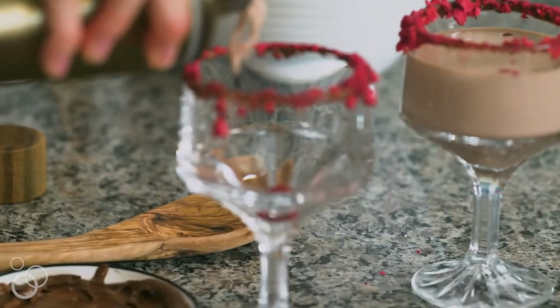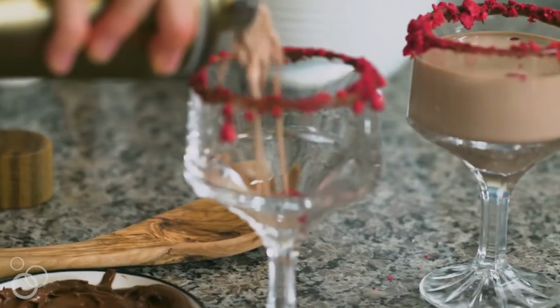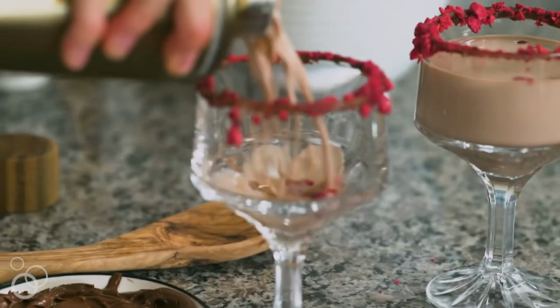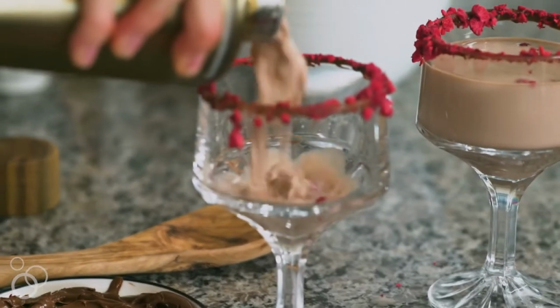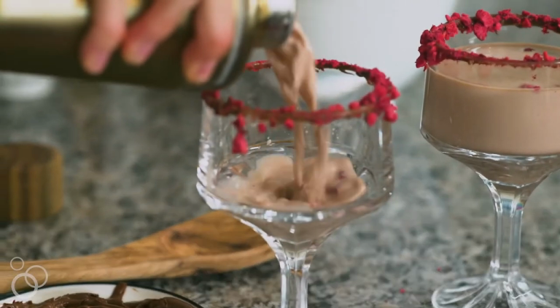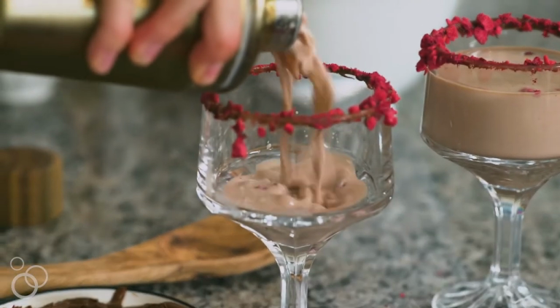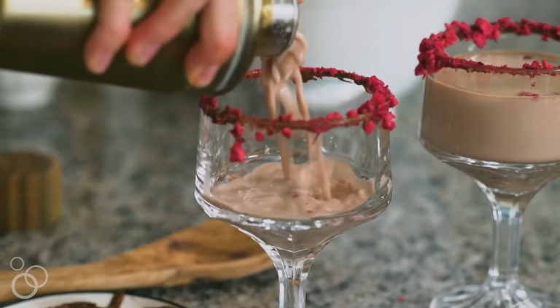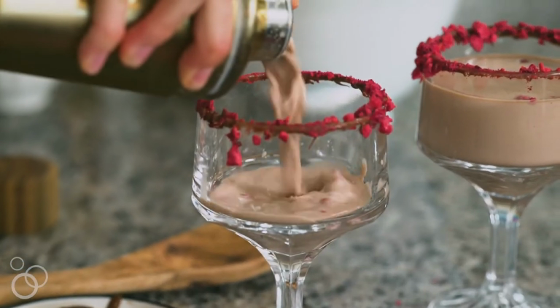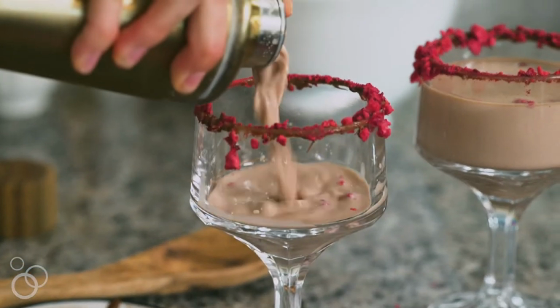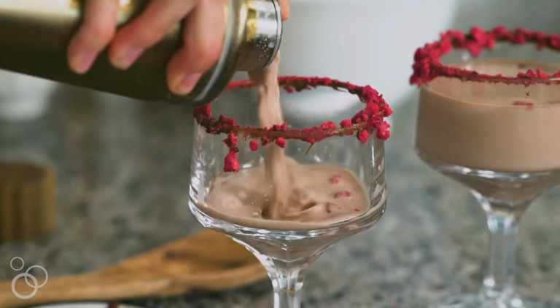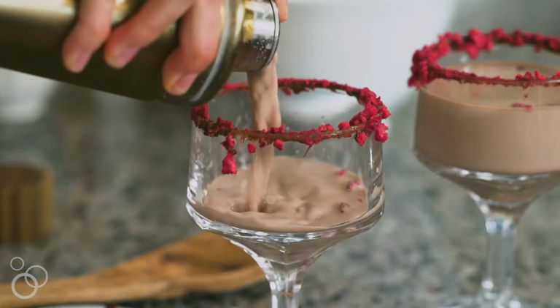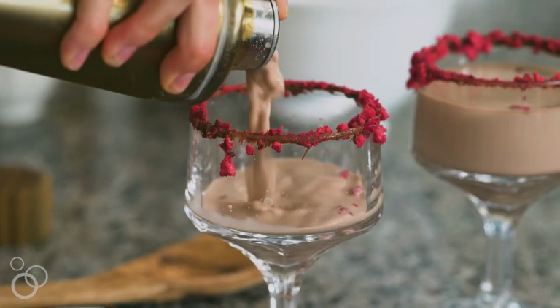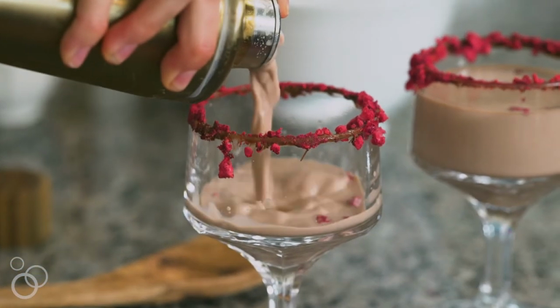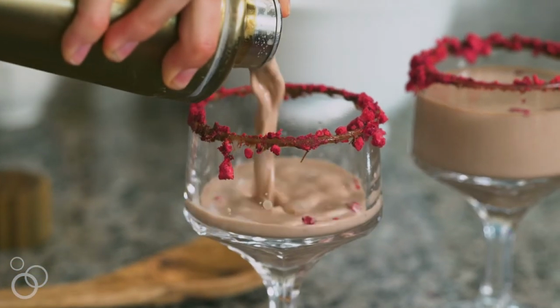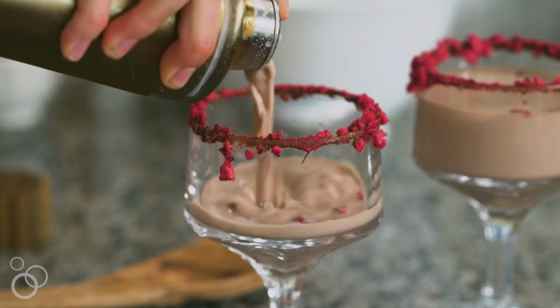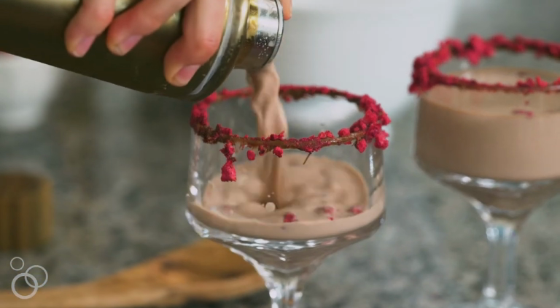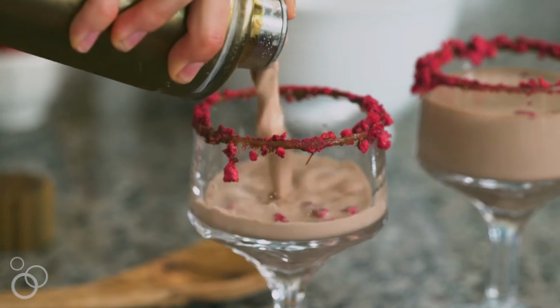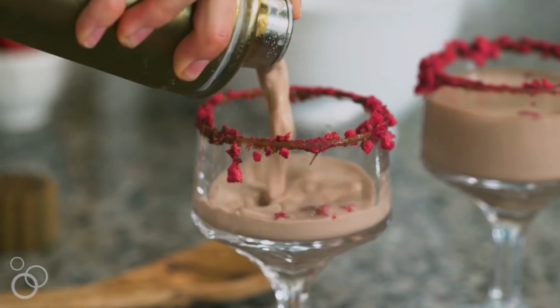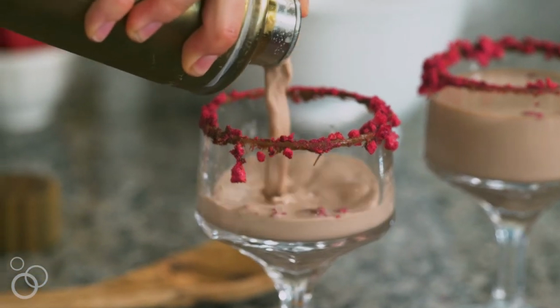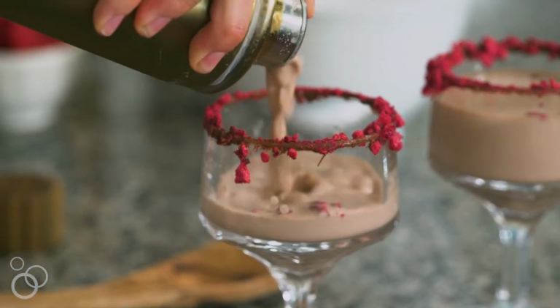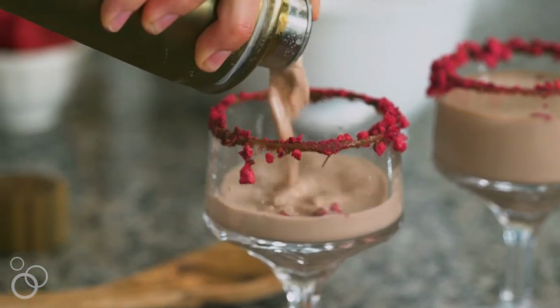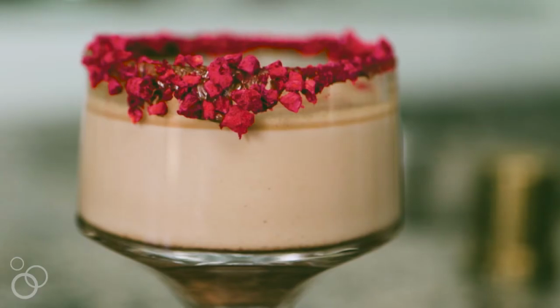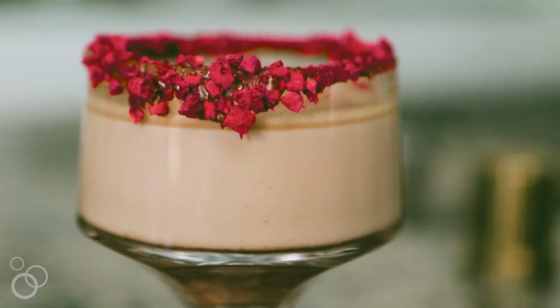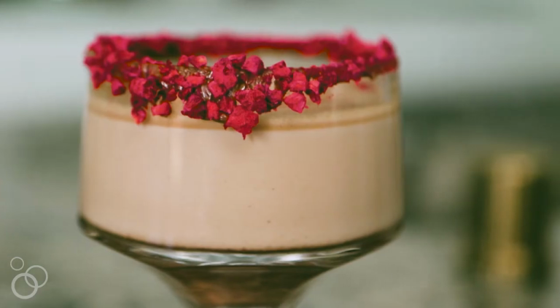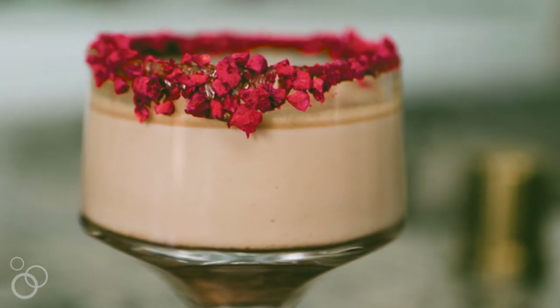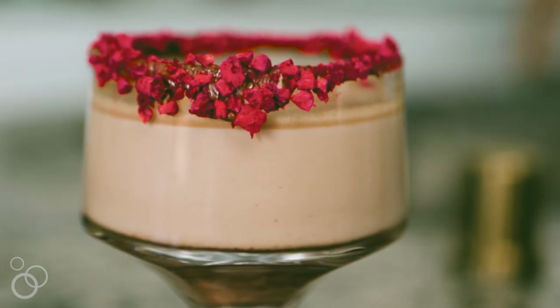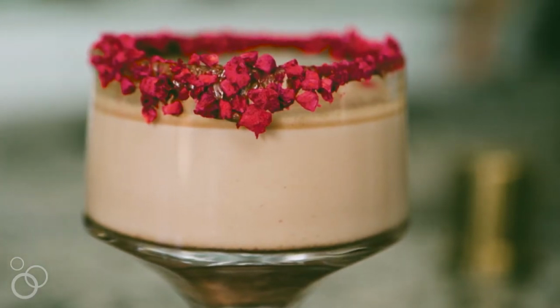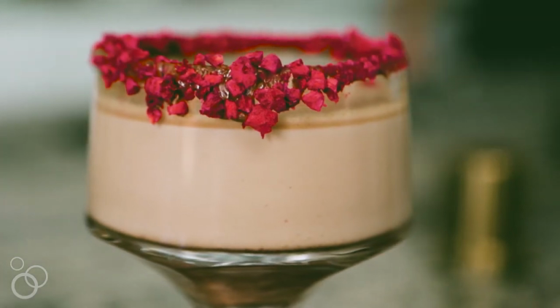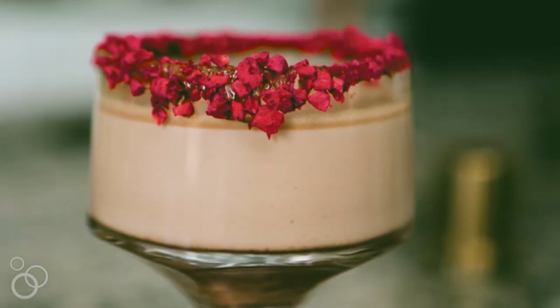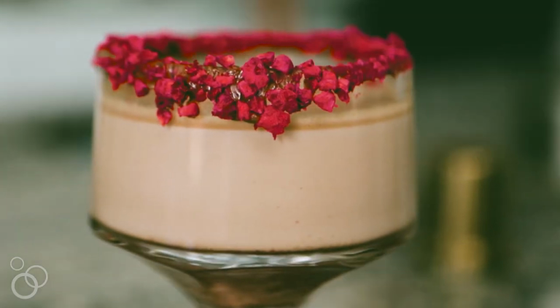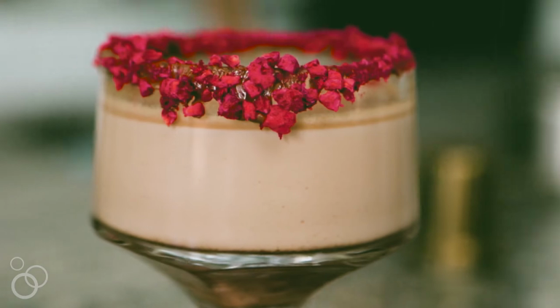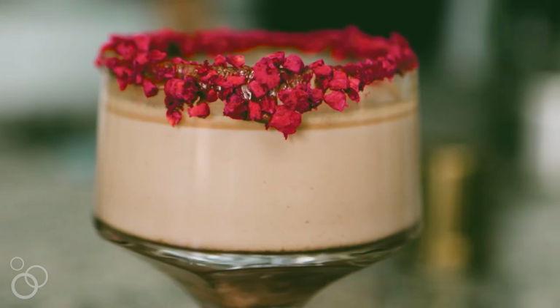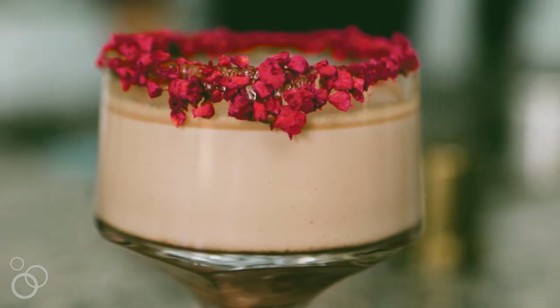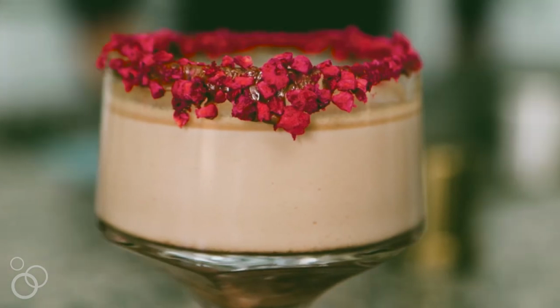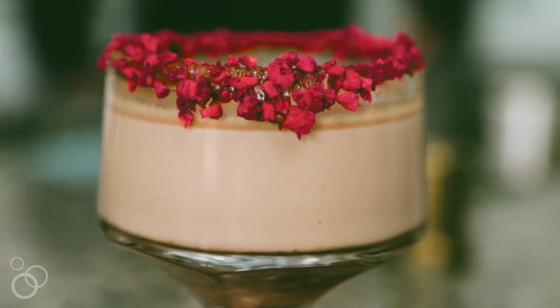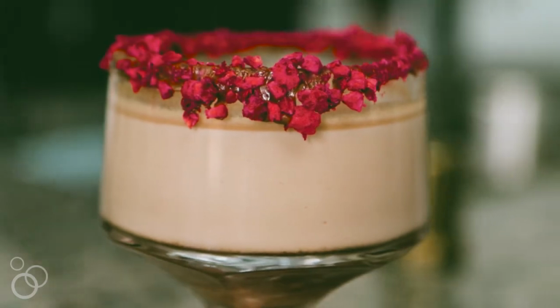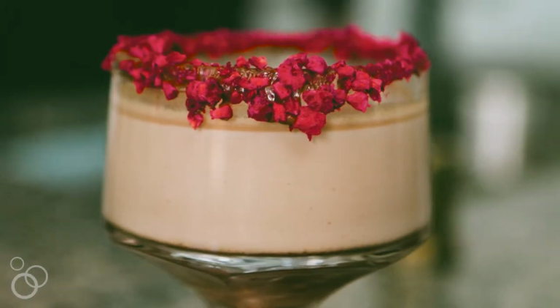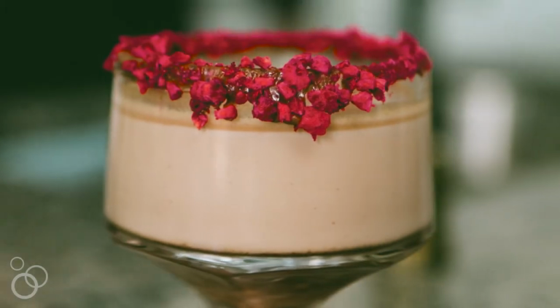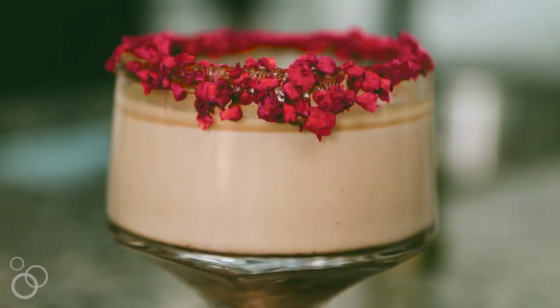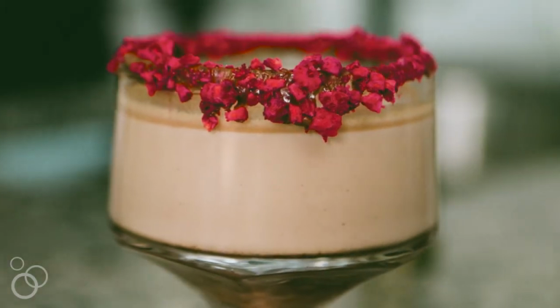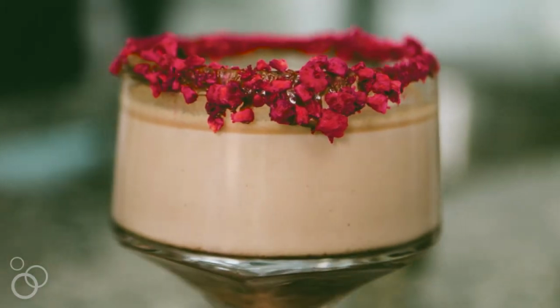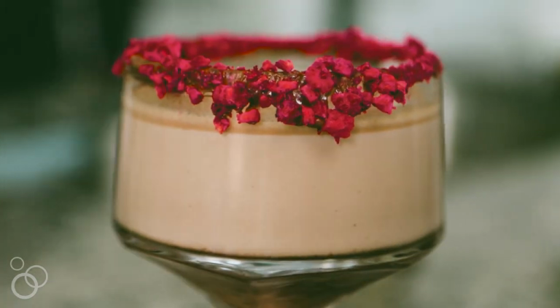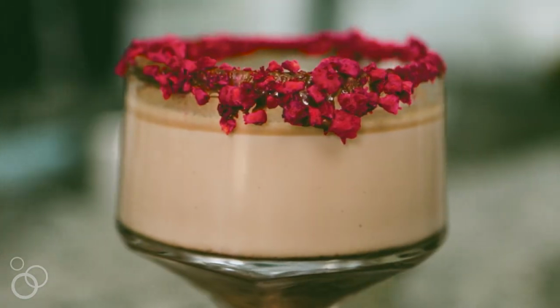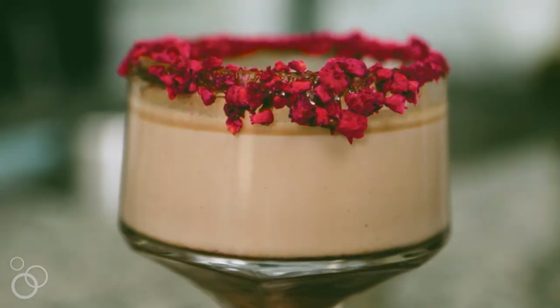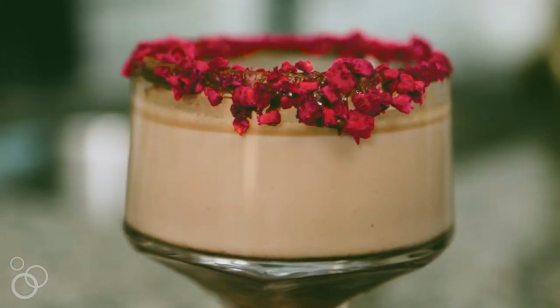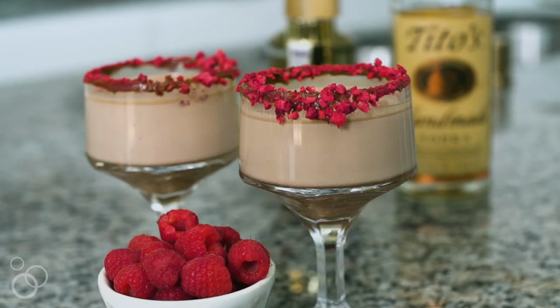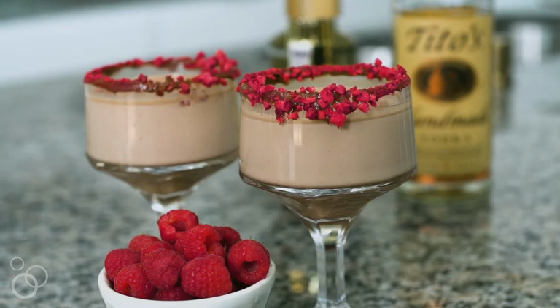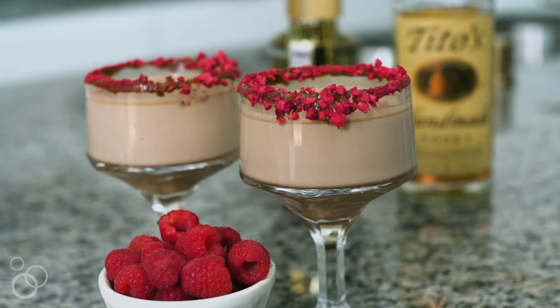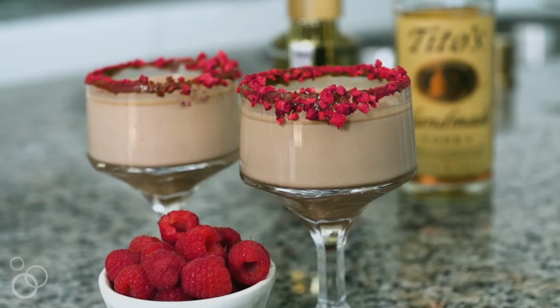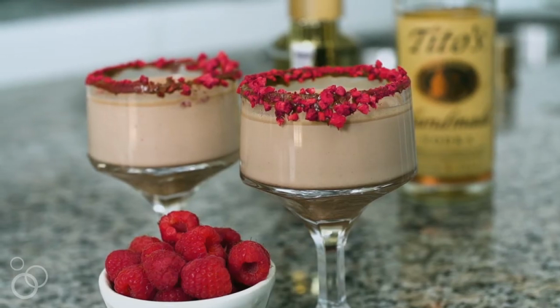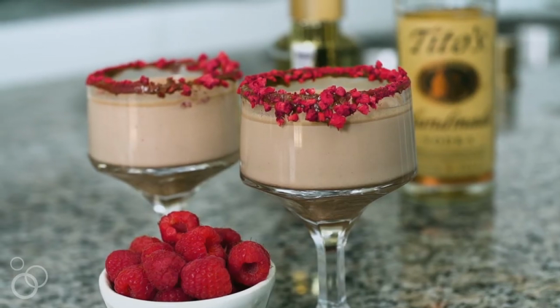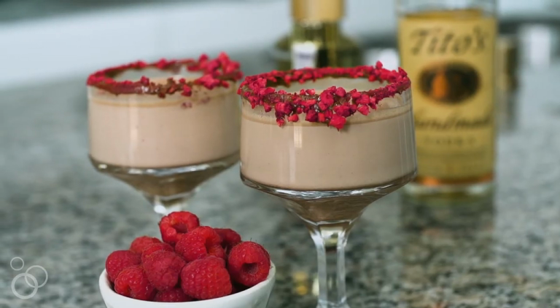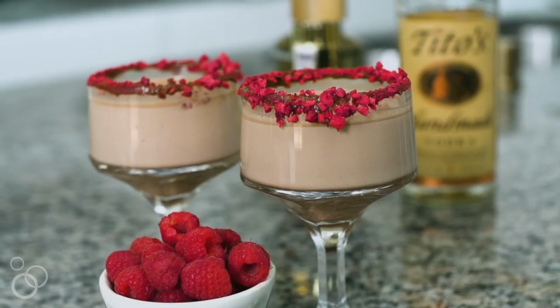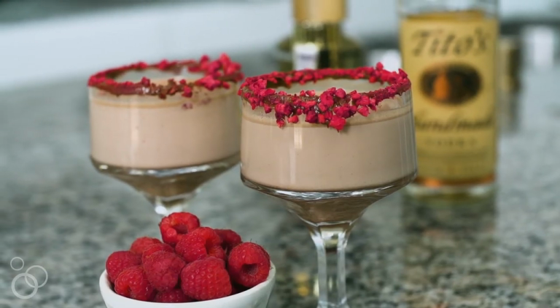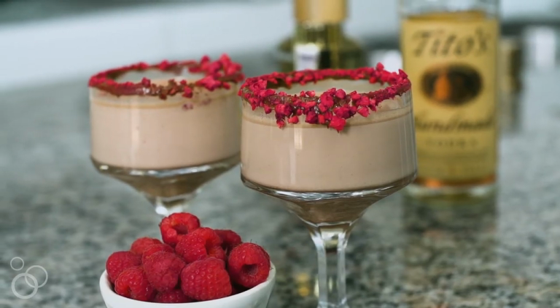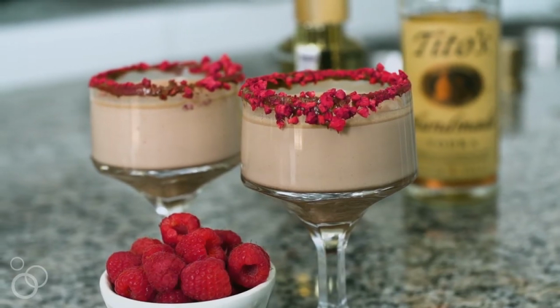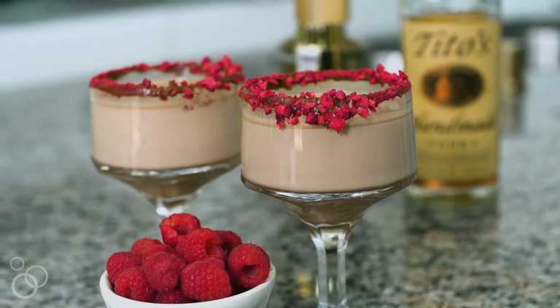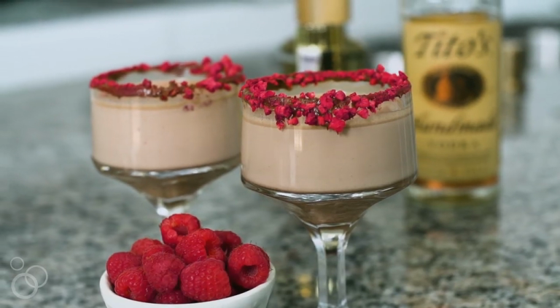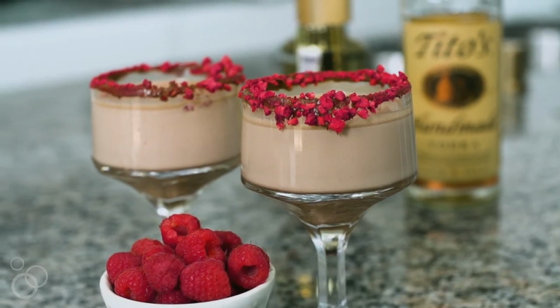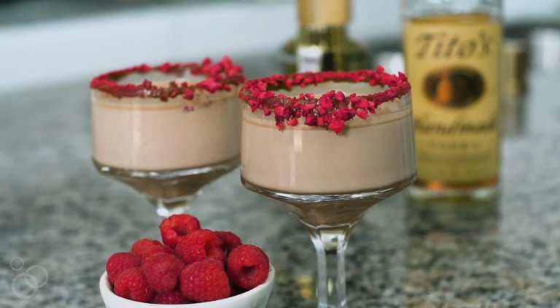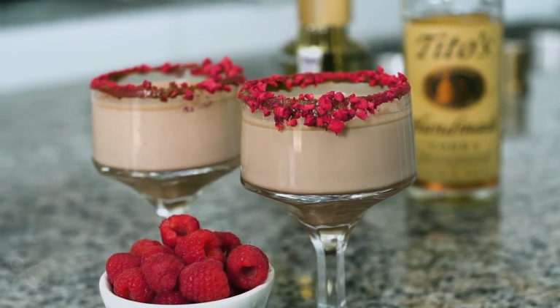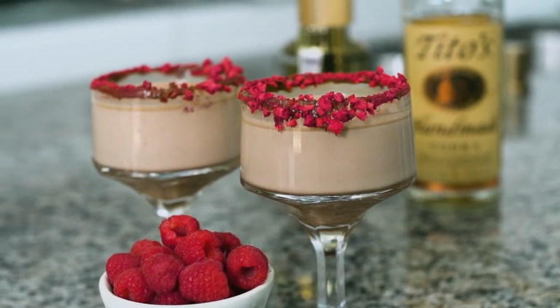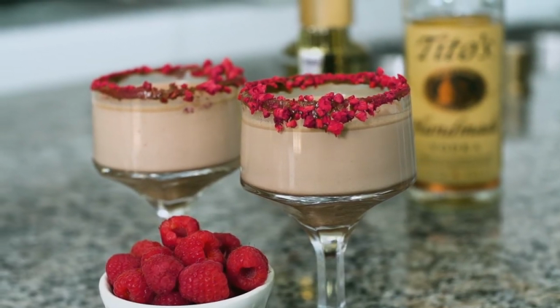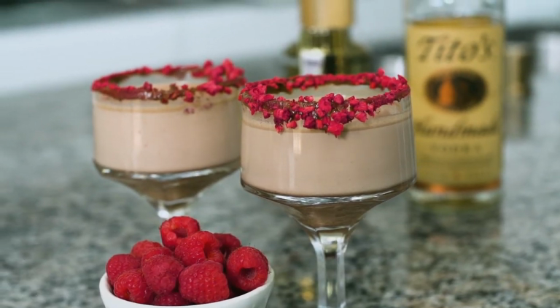Cheers! I hope you love this Nutella raspberry martini for two. For the full recipe details, visit DessertForTwo.com.